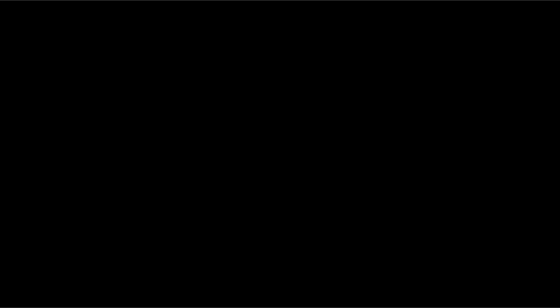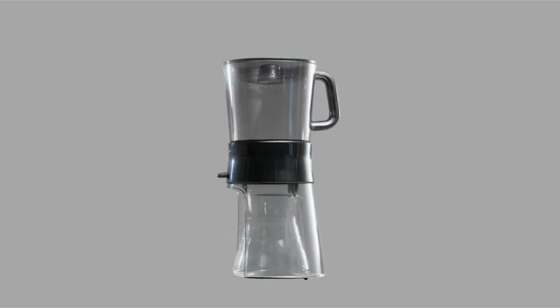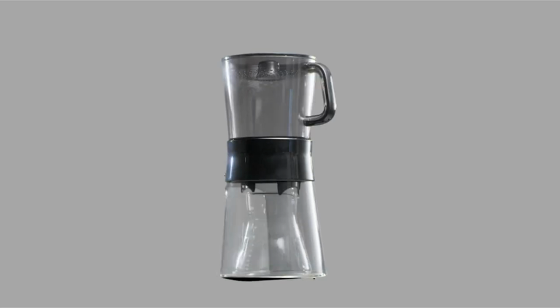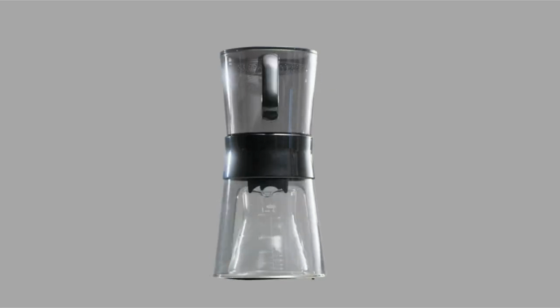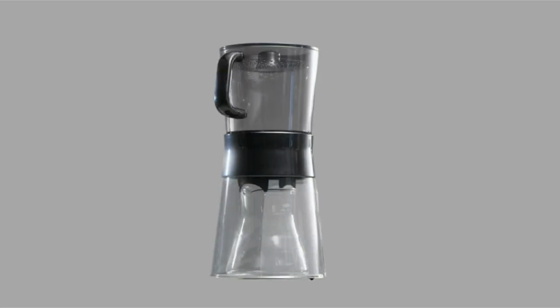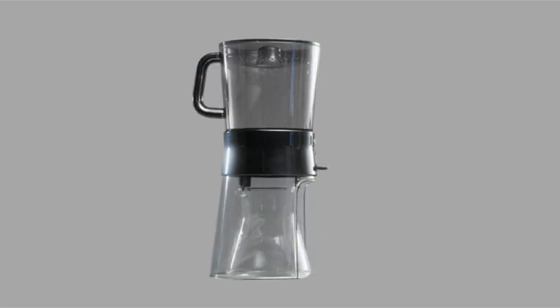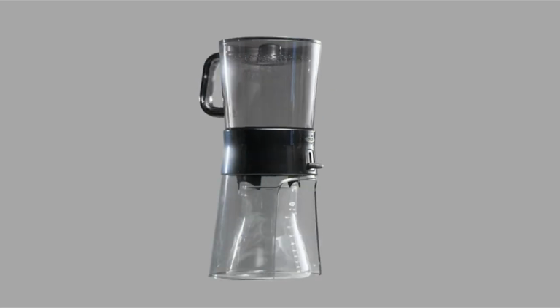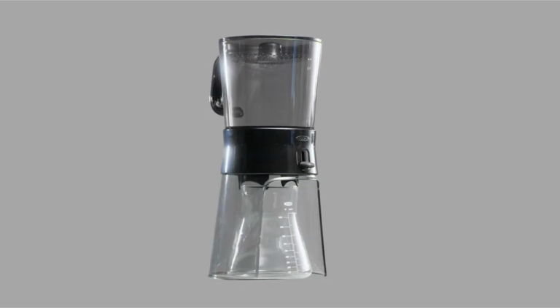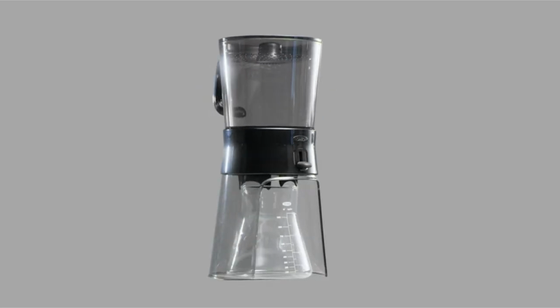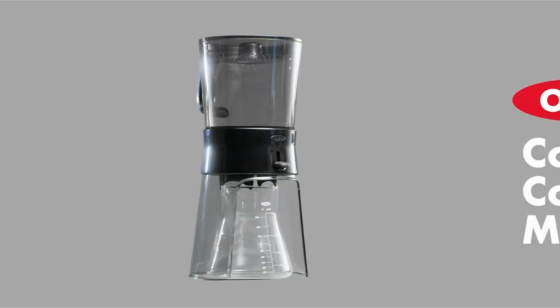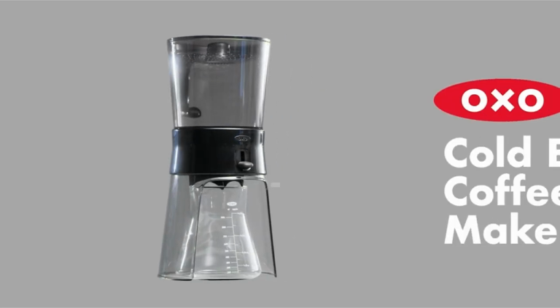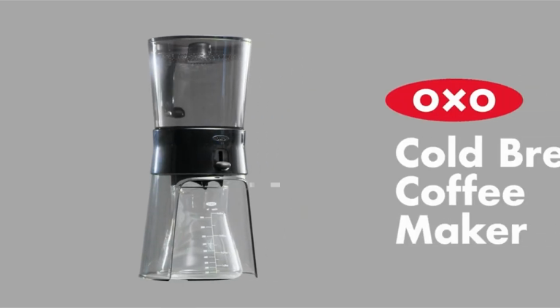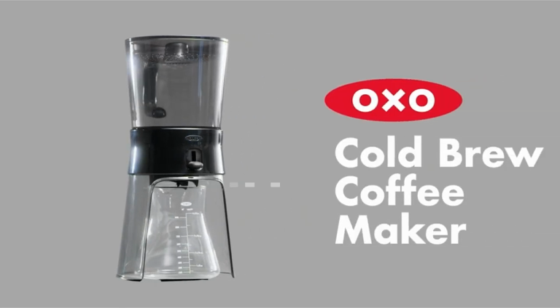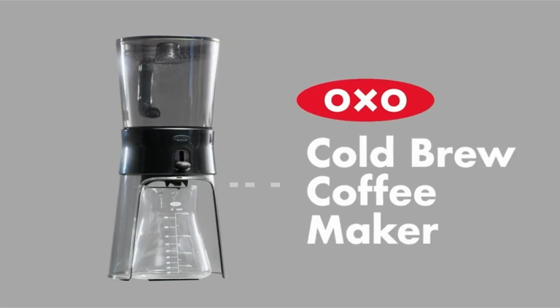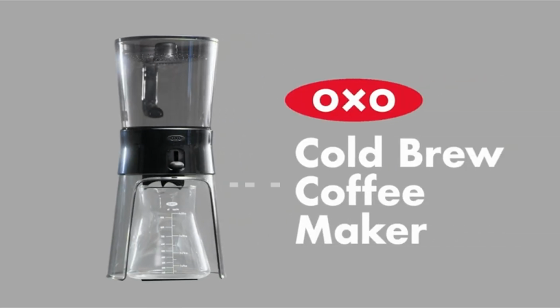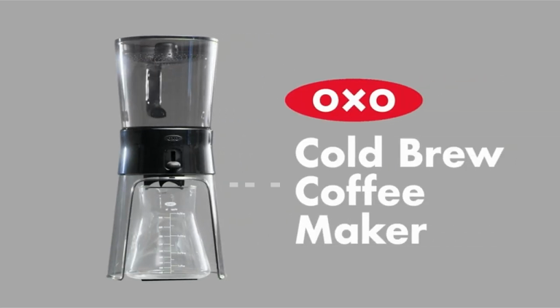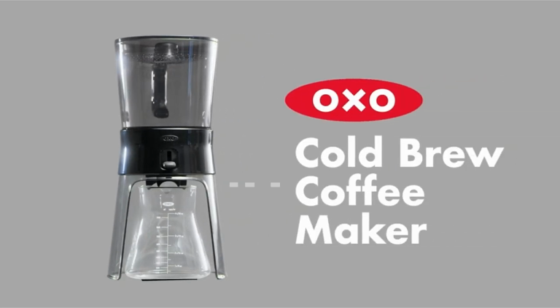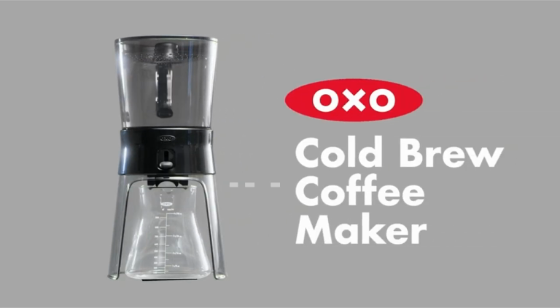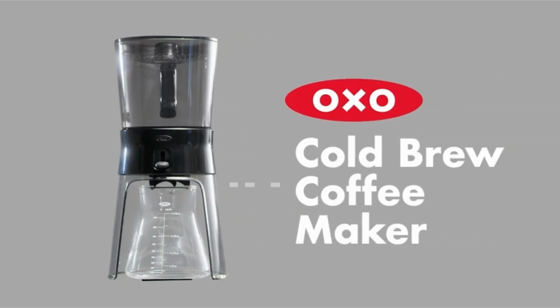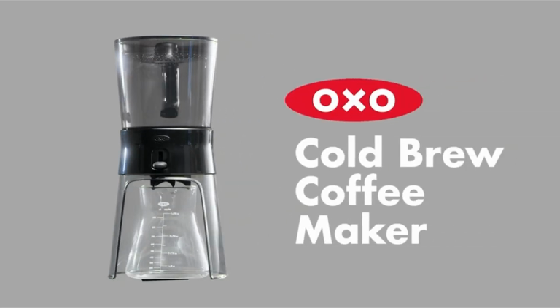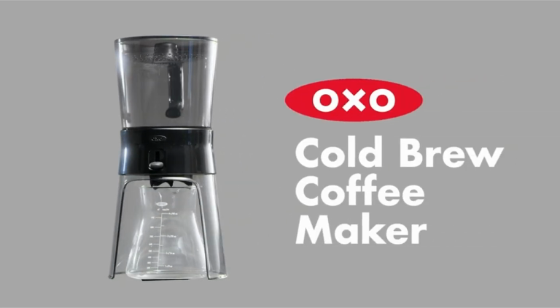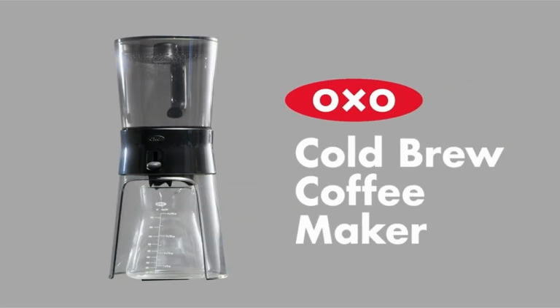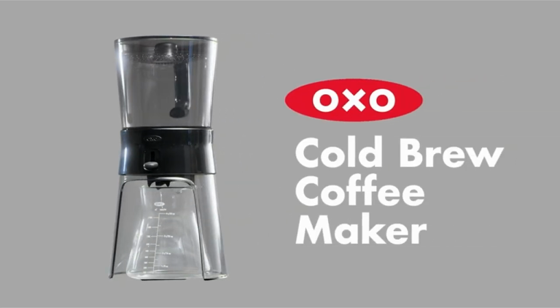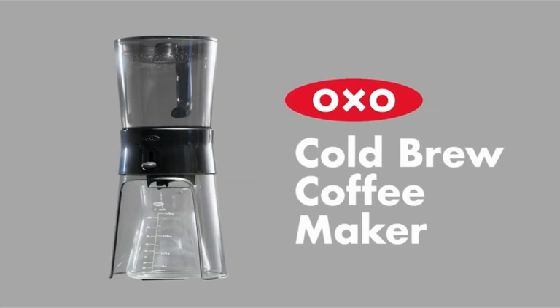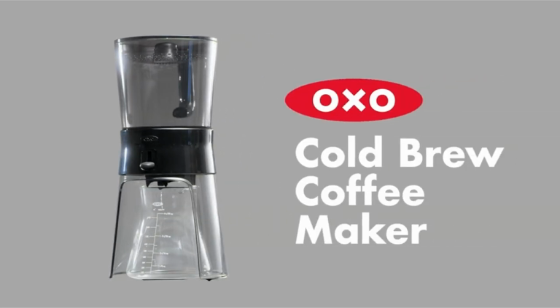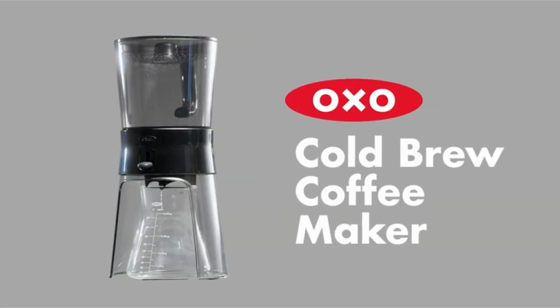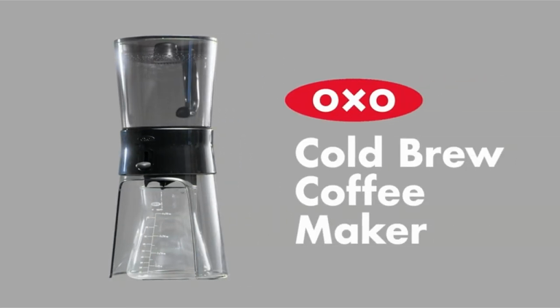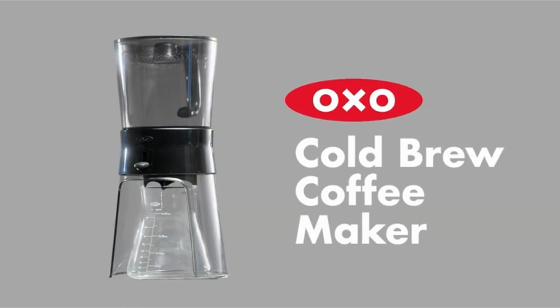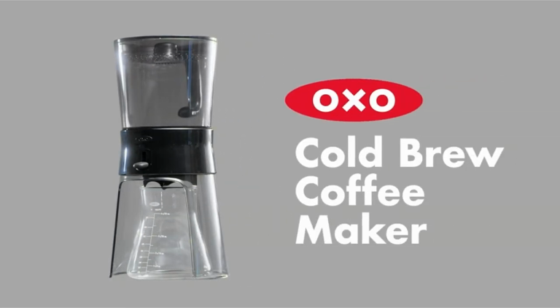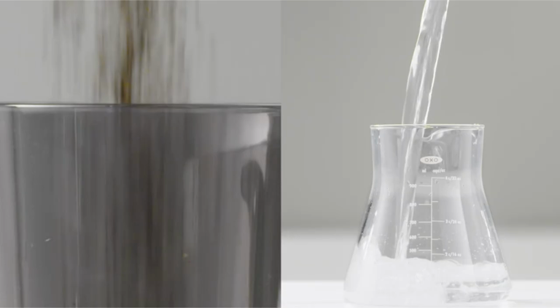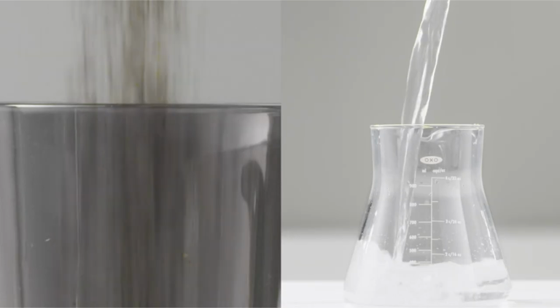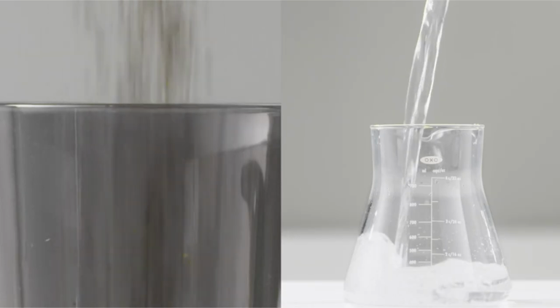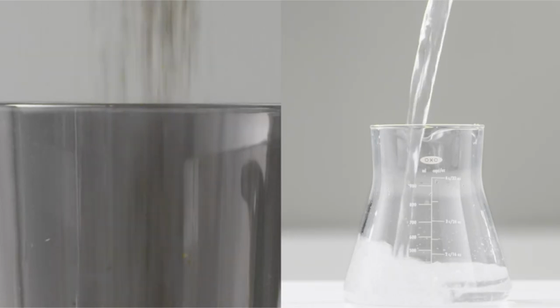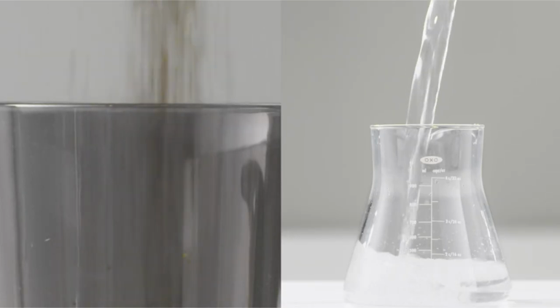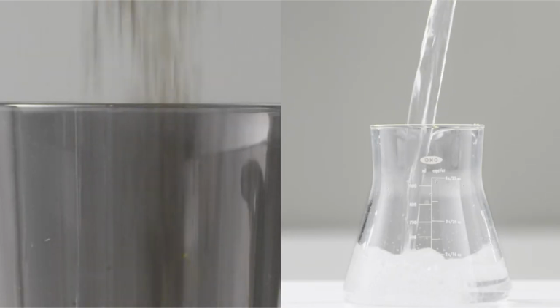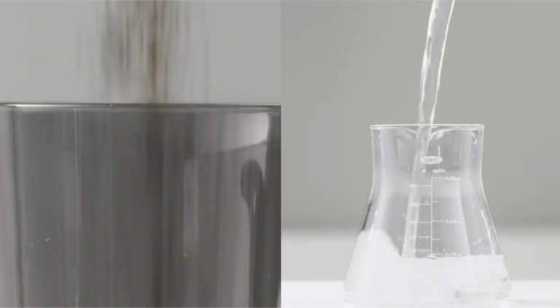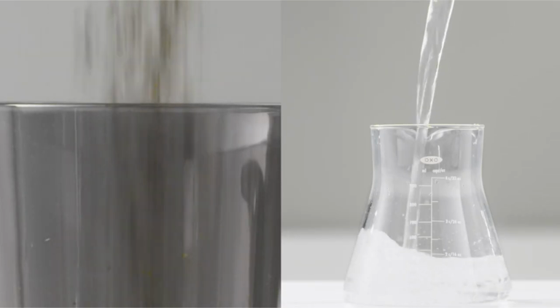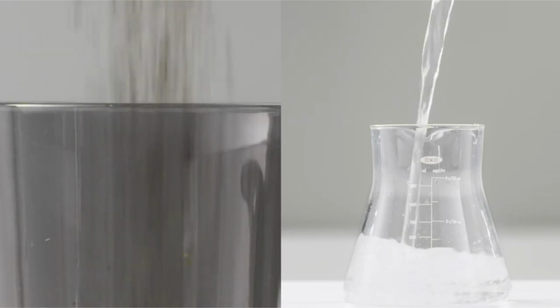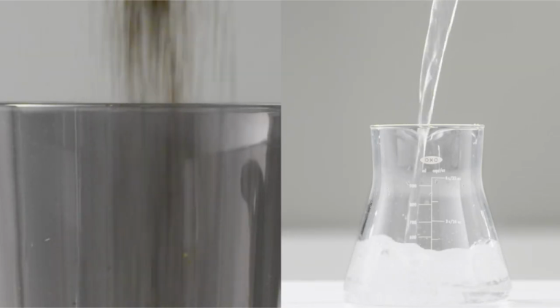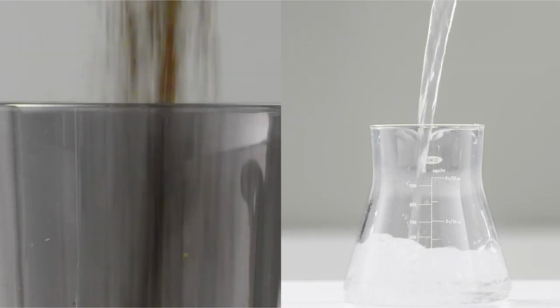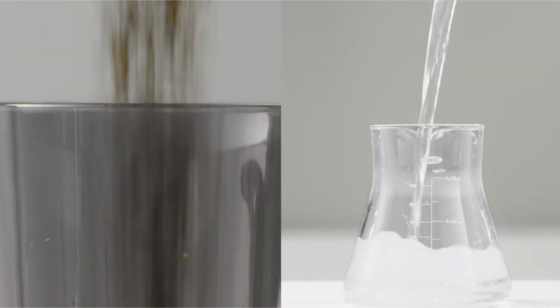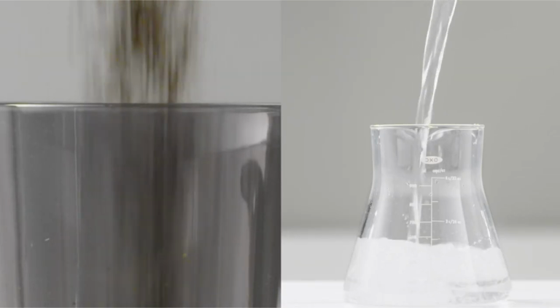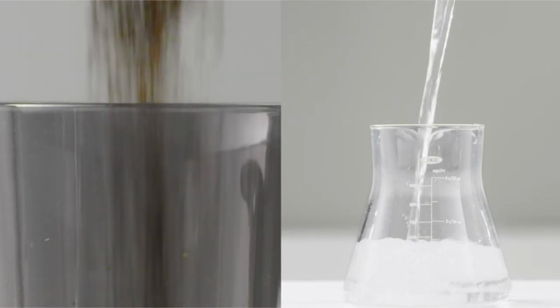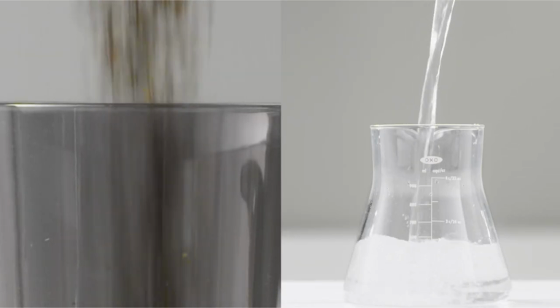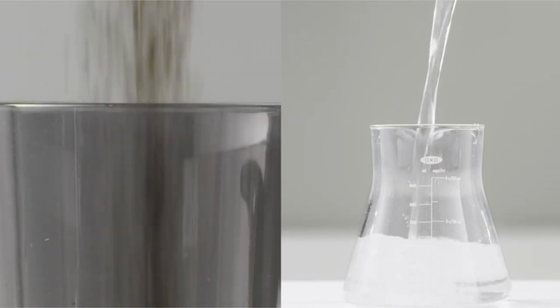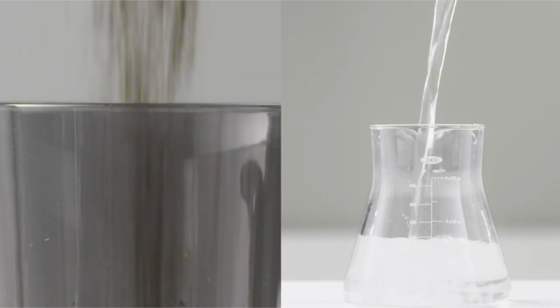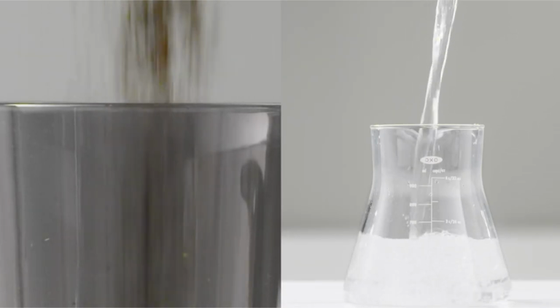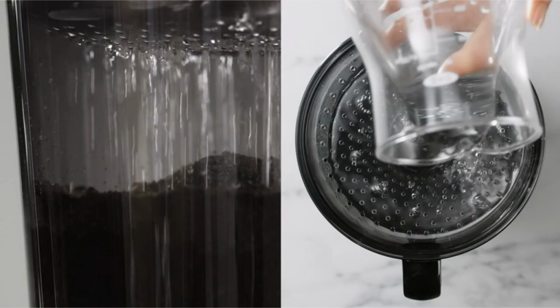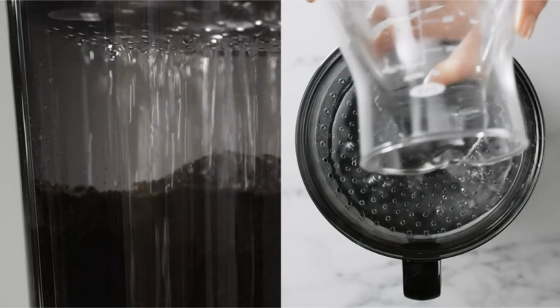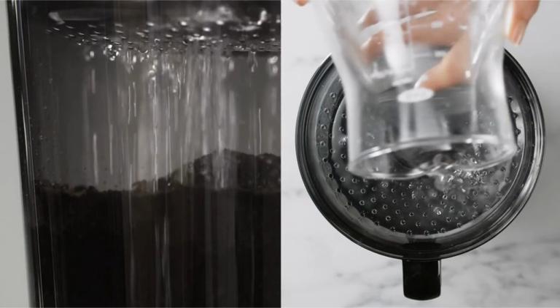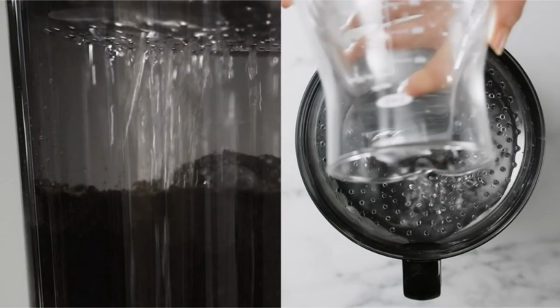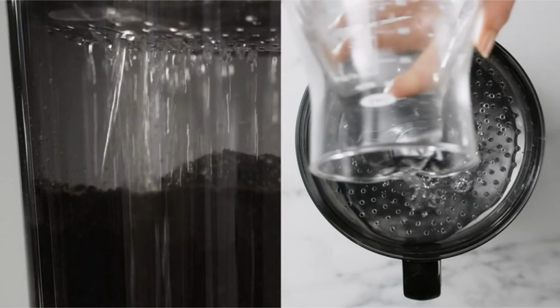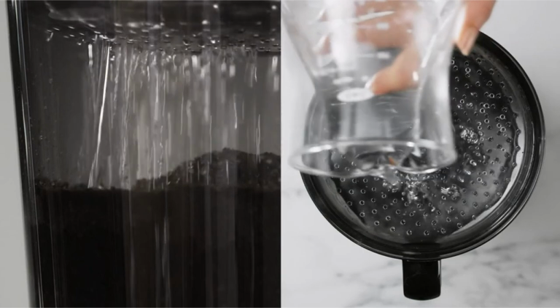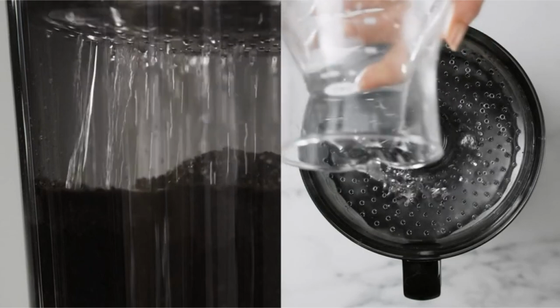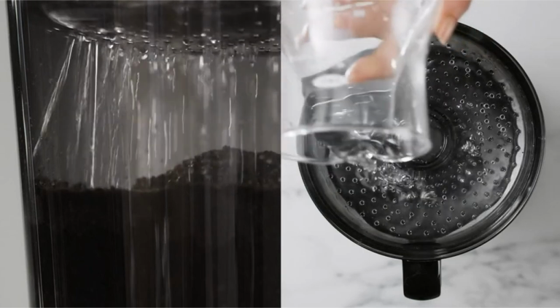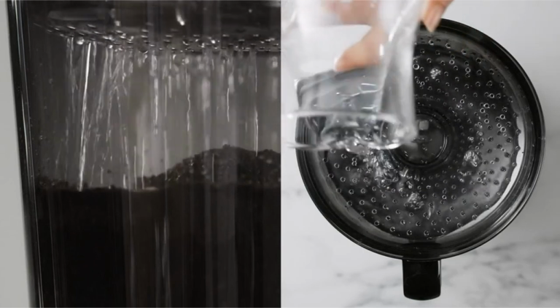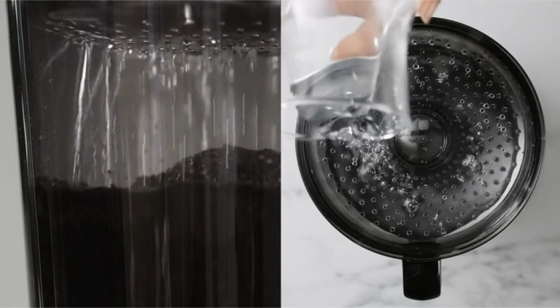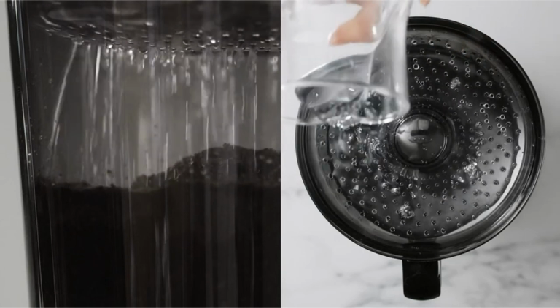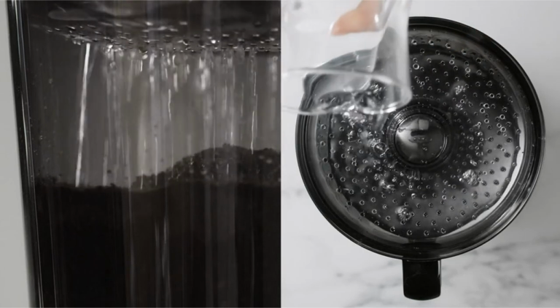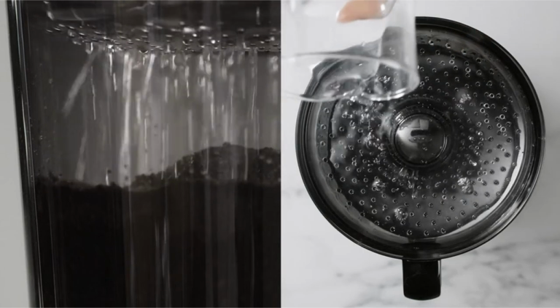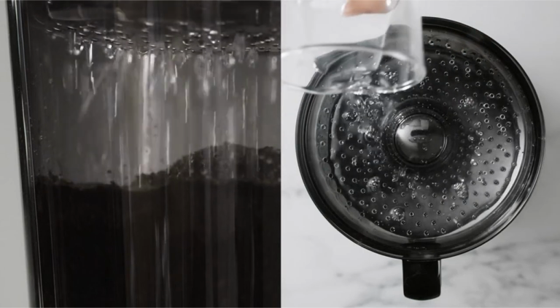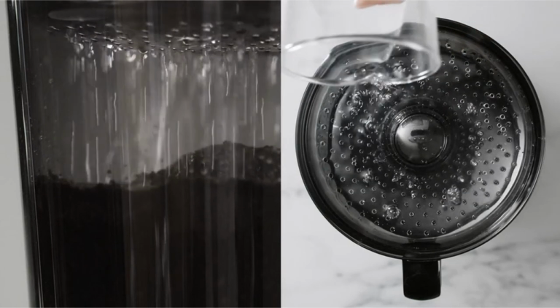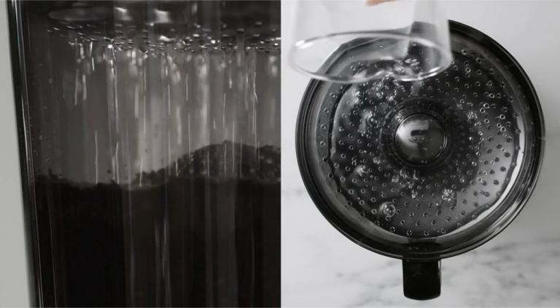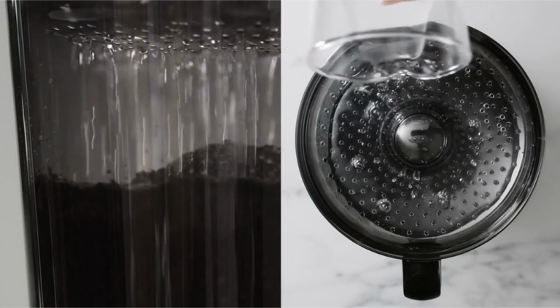Hi, what's up everyone. I am back with another video about the best cold brew coffee maker that you can buy on Amazon.